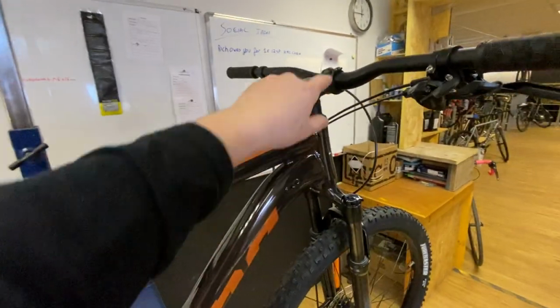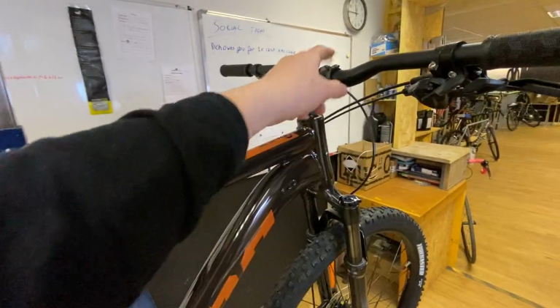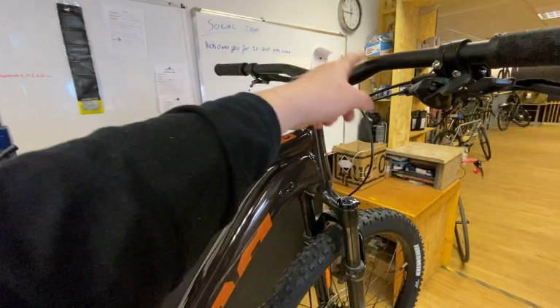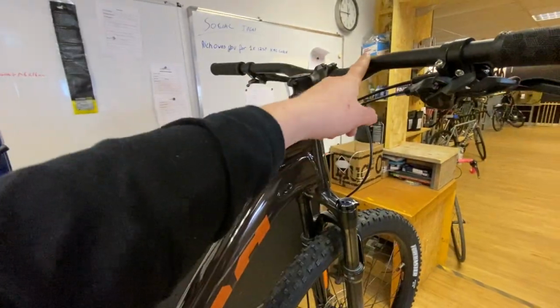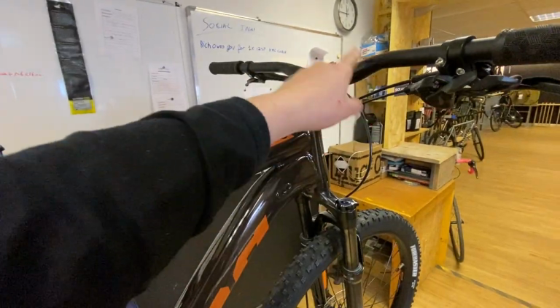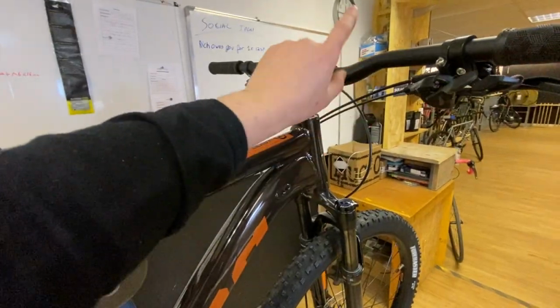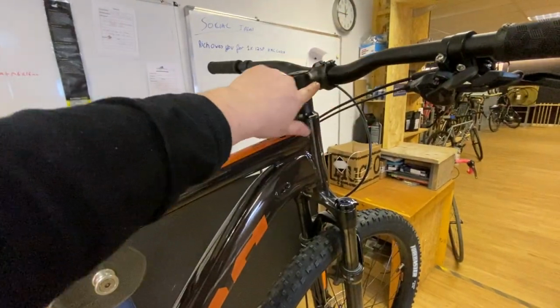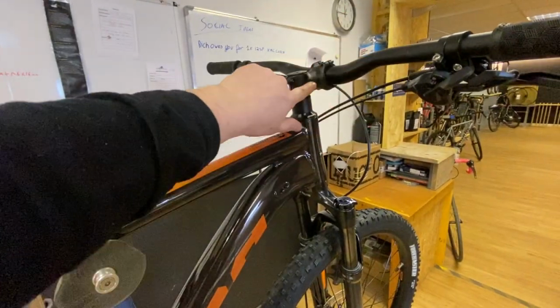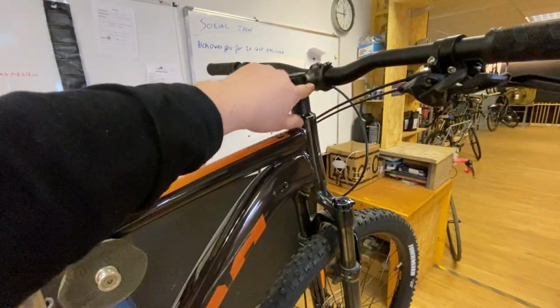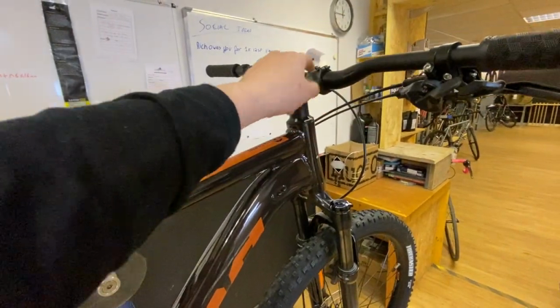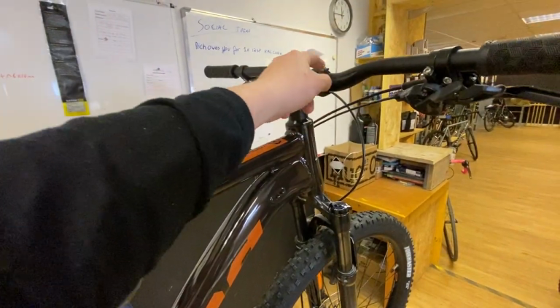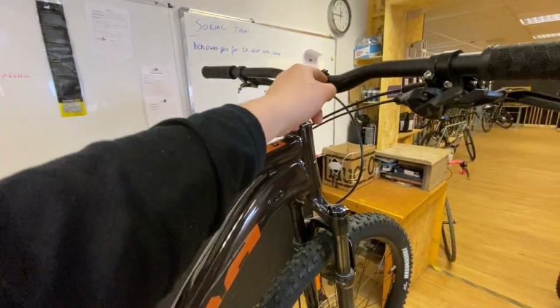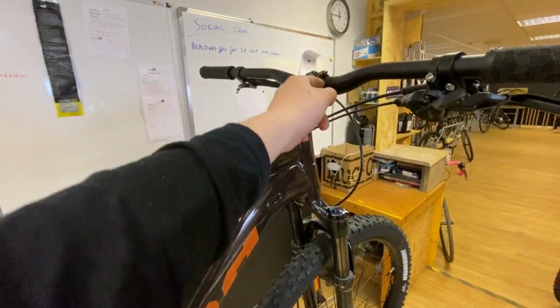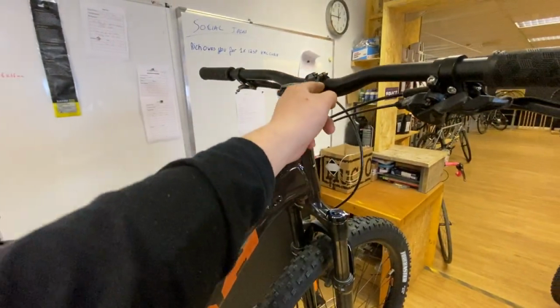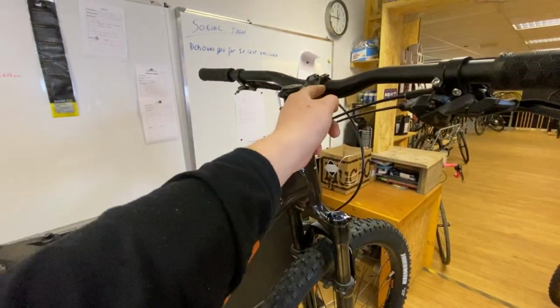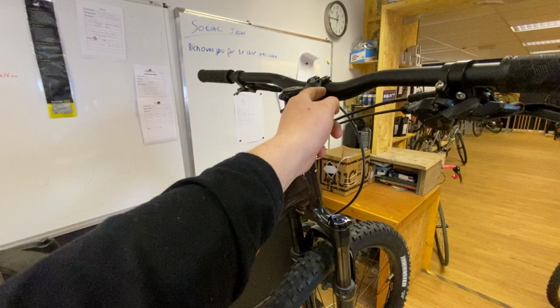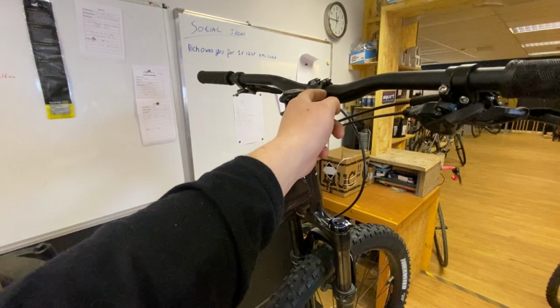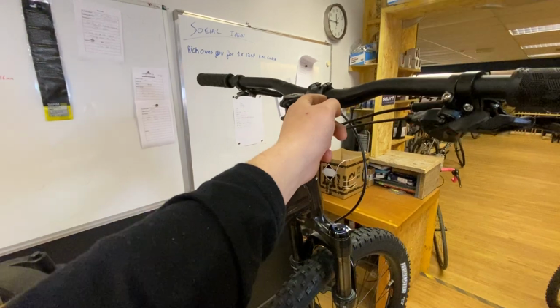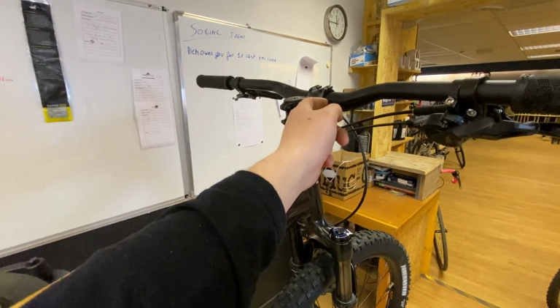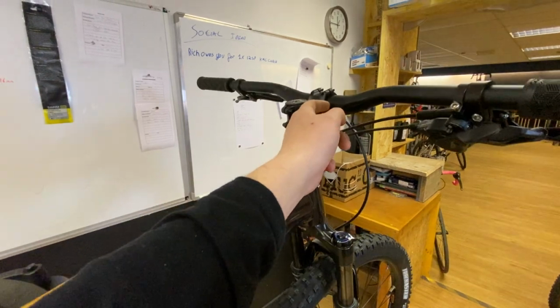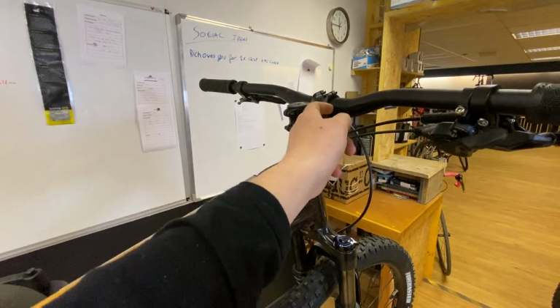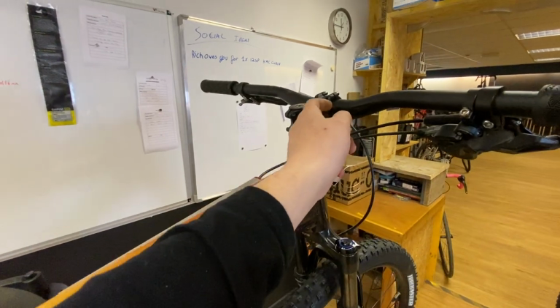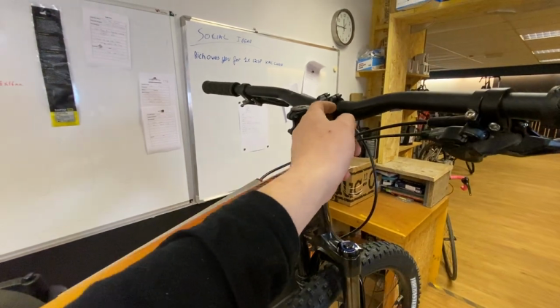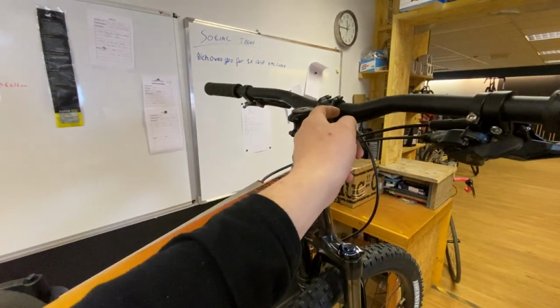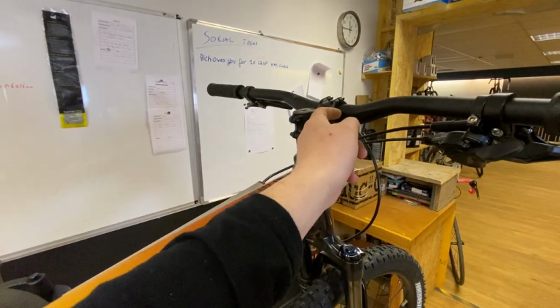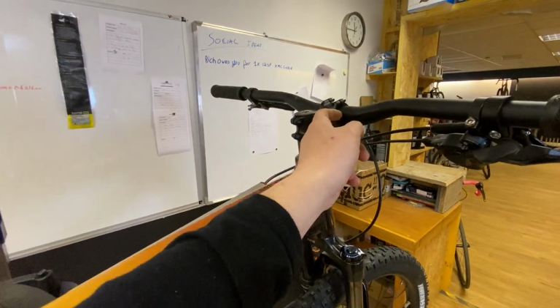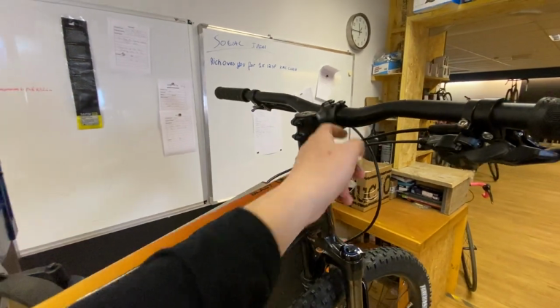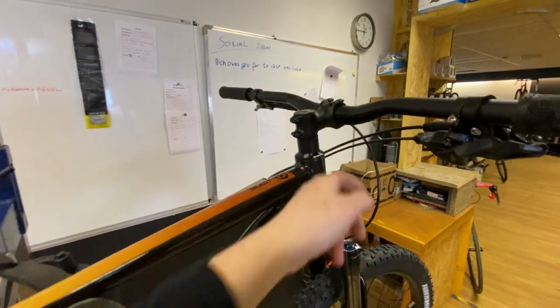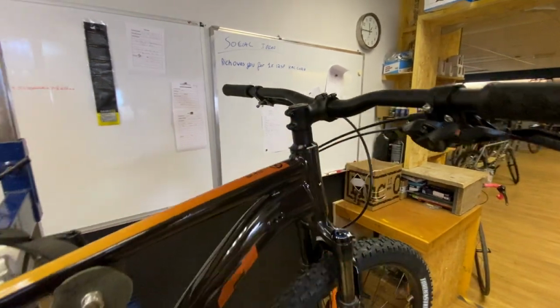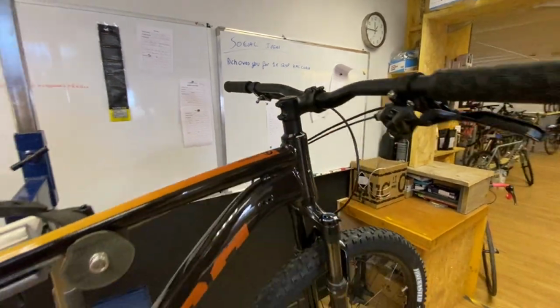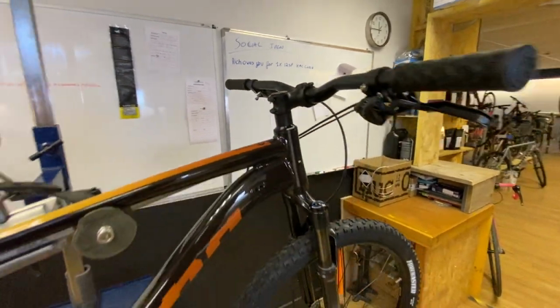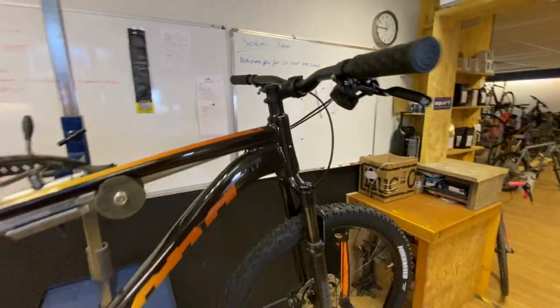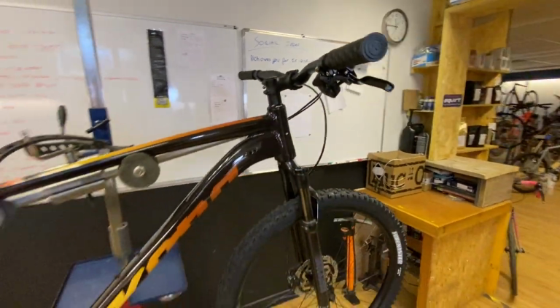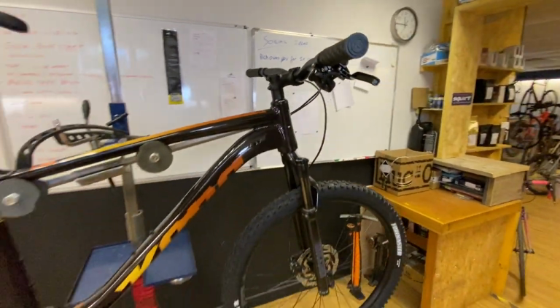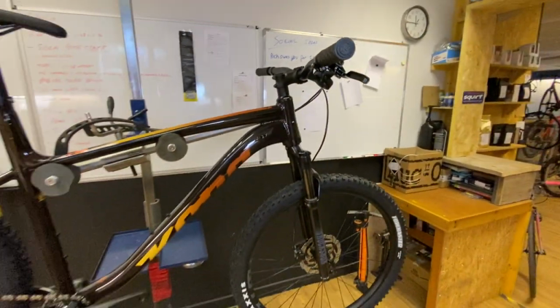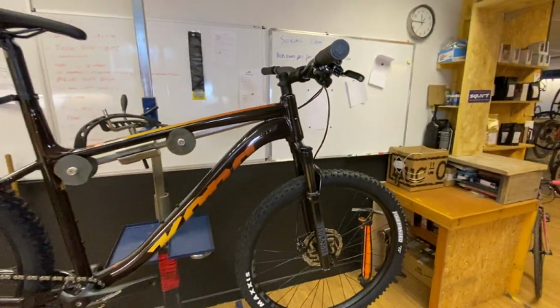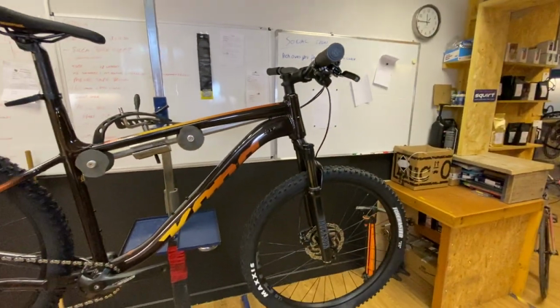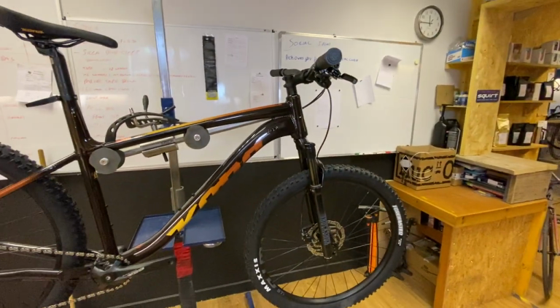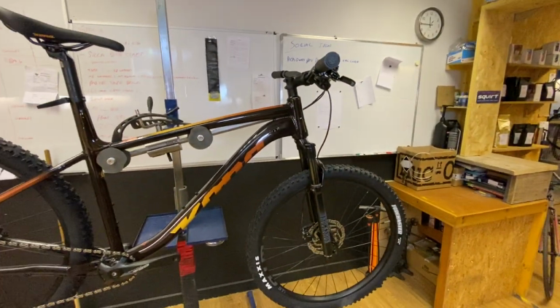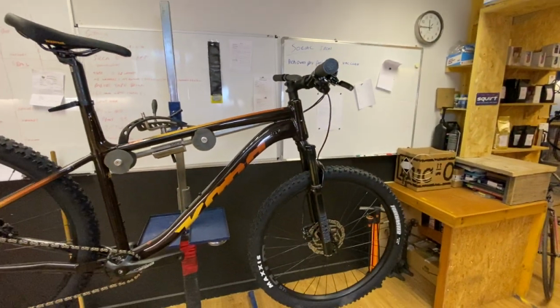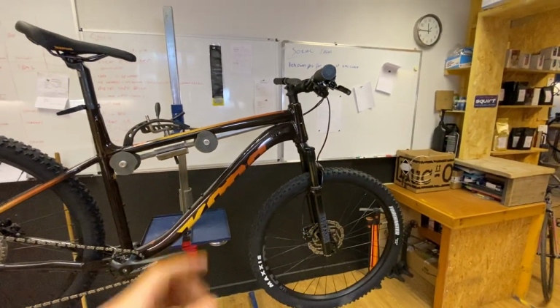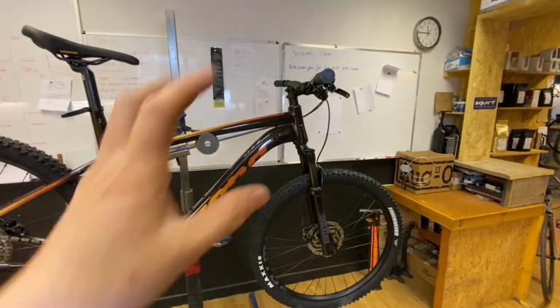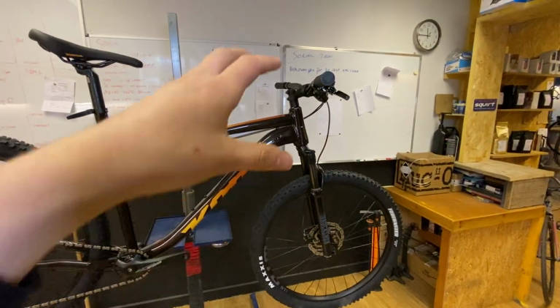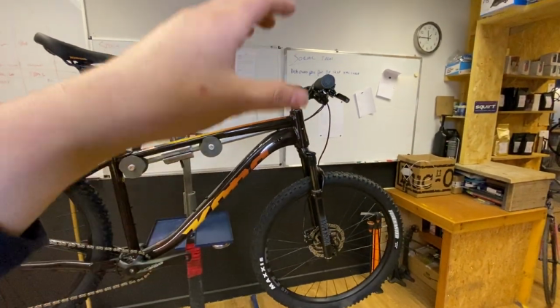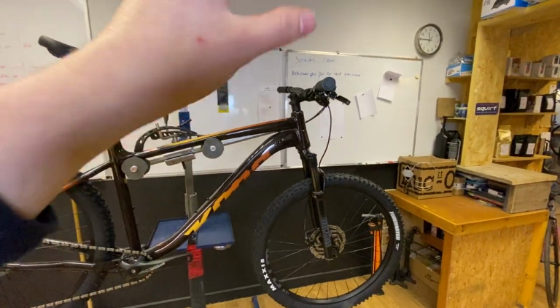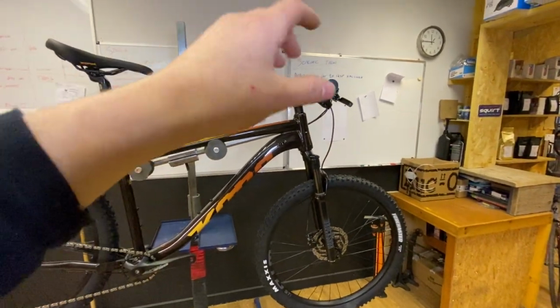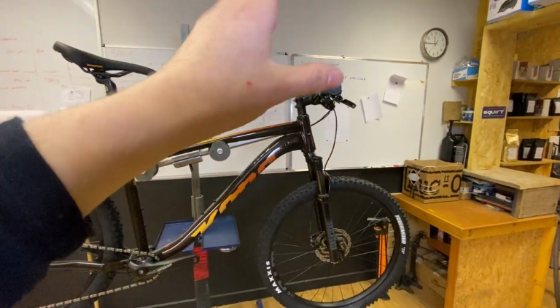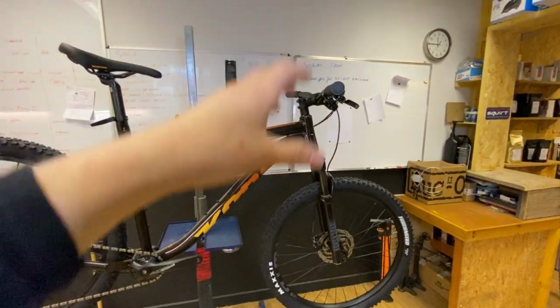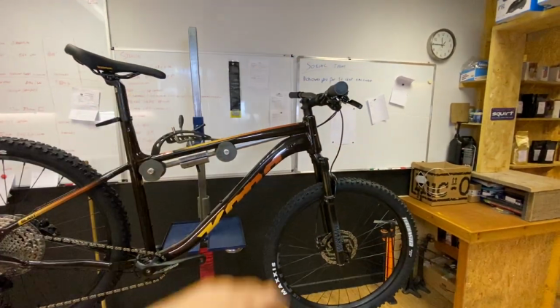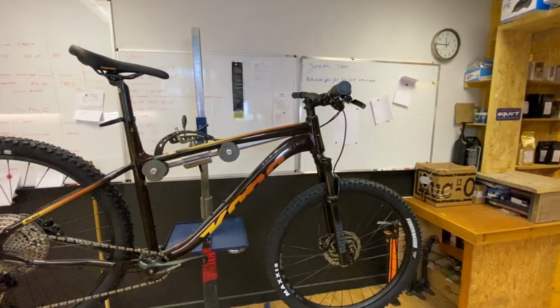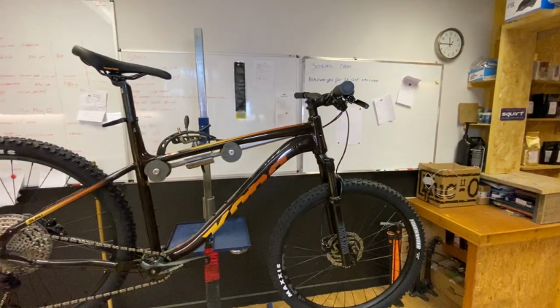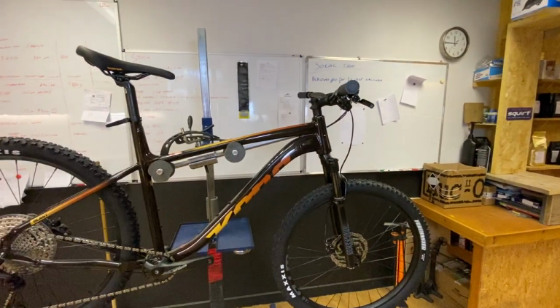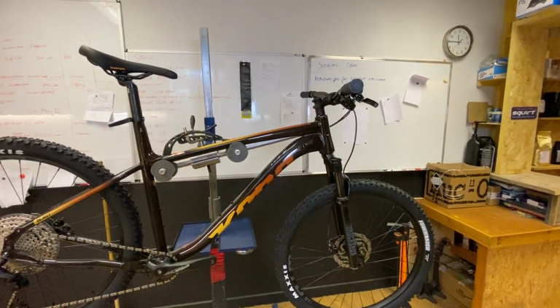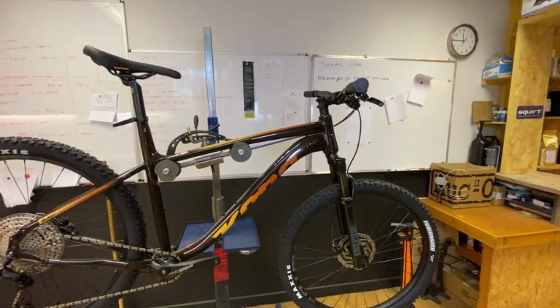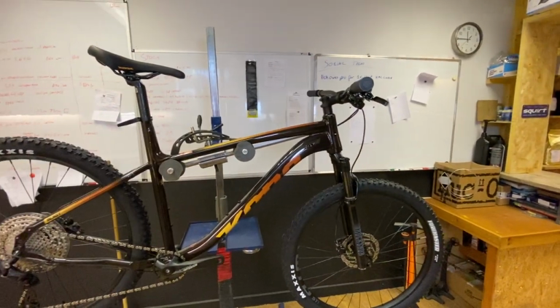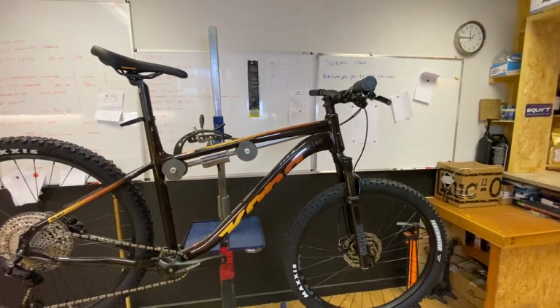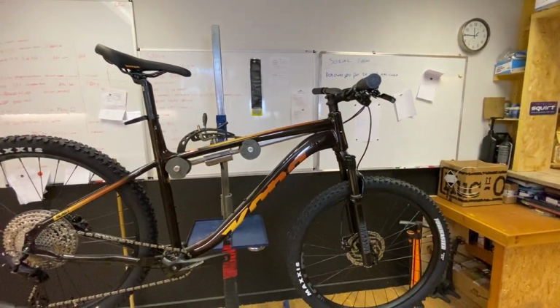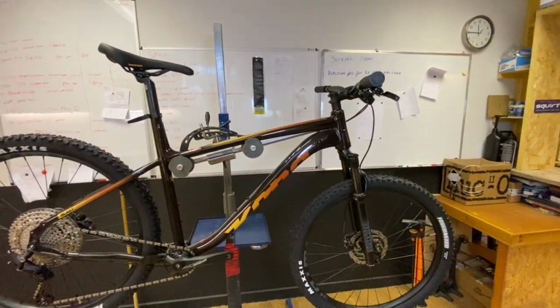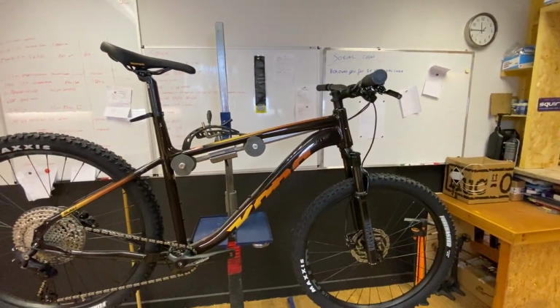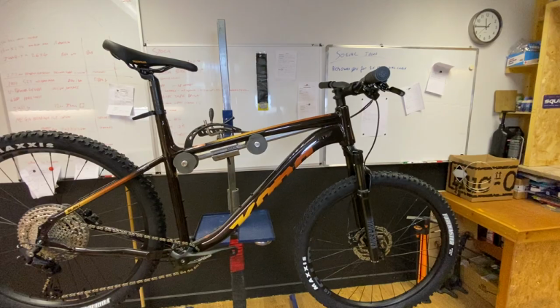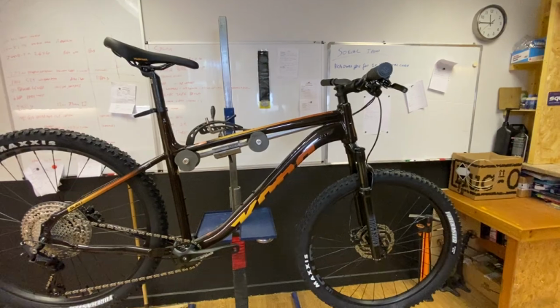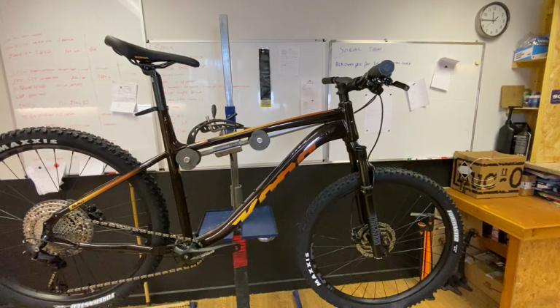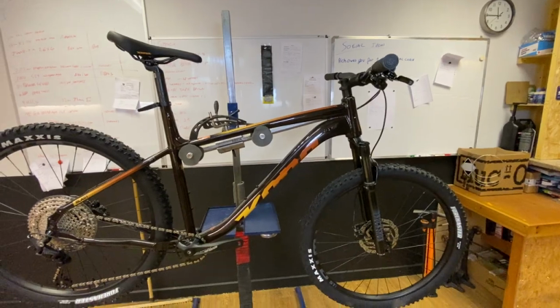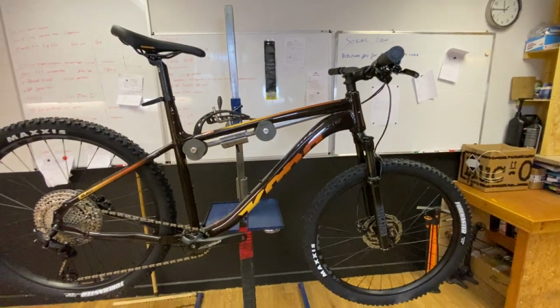Alloy bars and alloy stem with a 31.8mm bar clamp. So if you're changing handlebars, 31.8mm is what you're looking for.